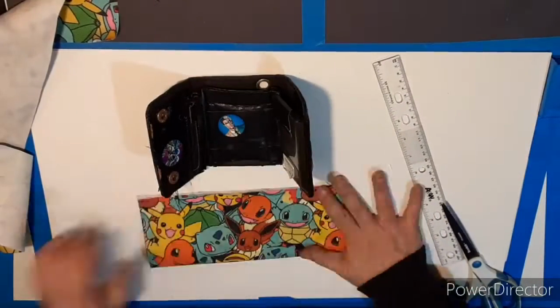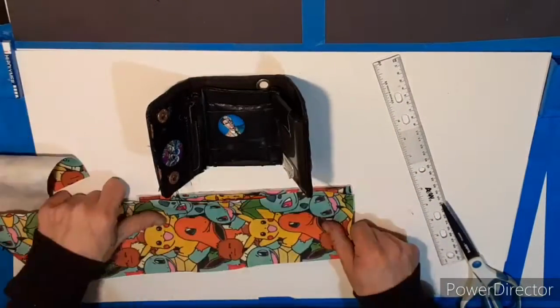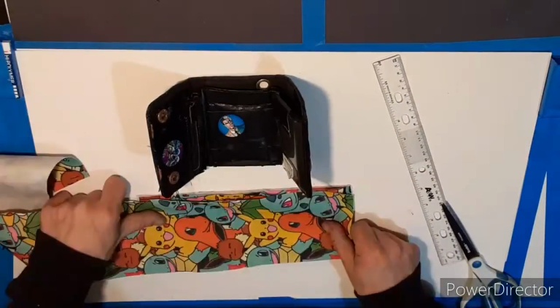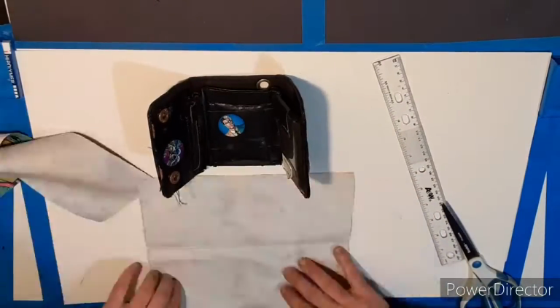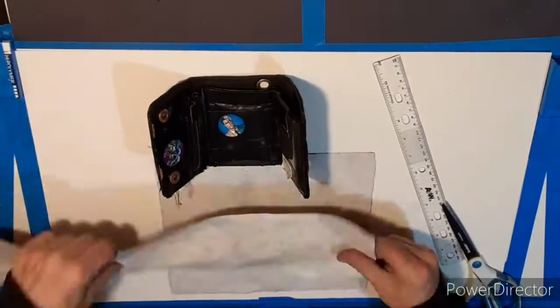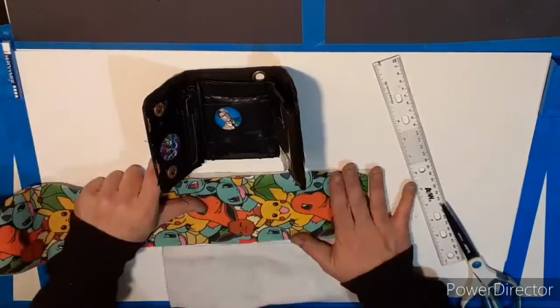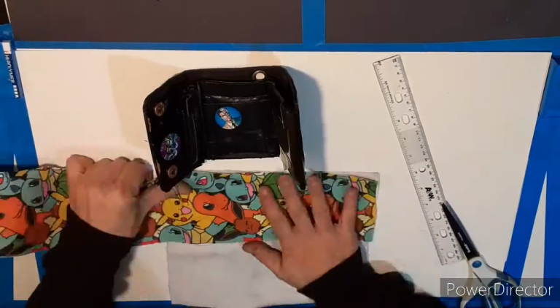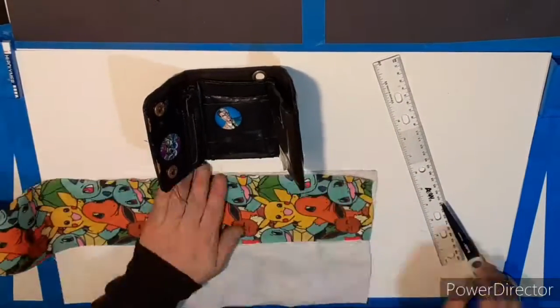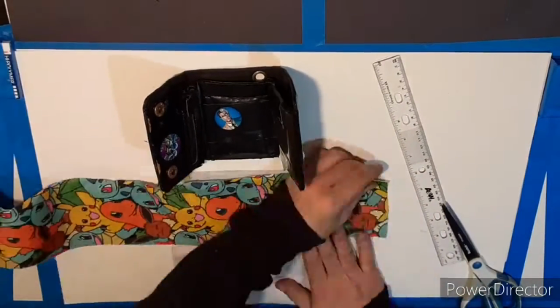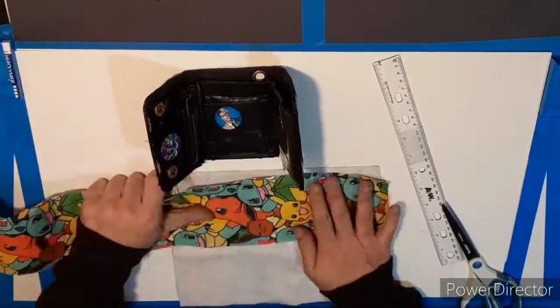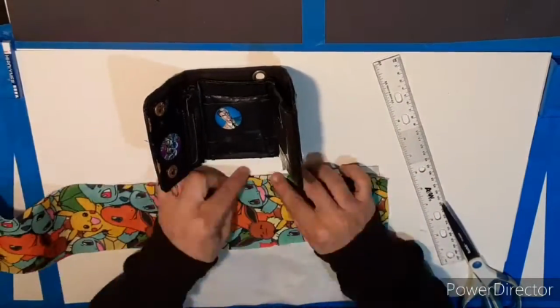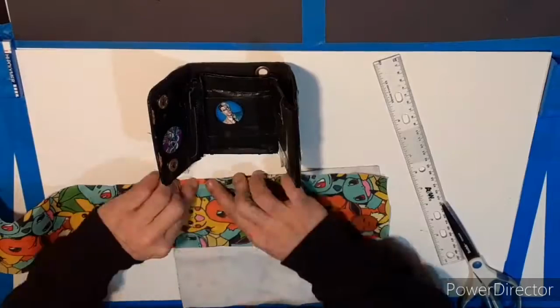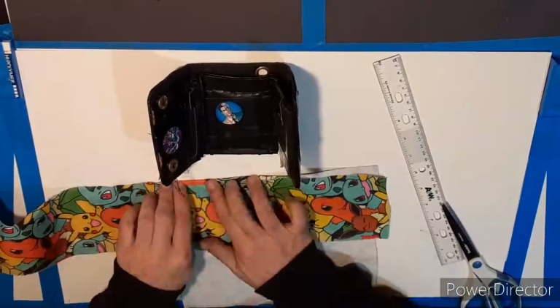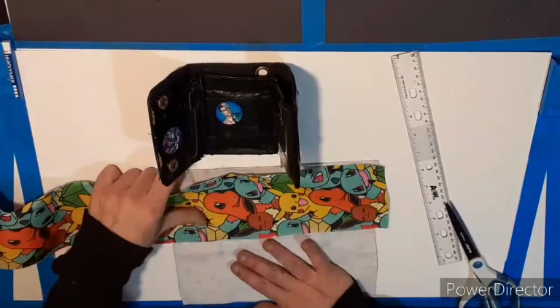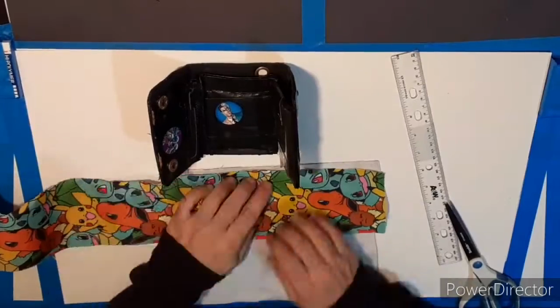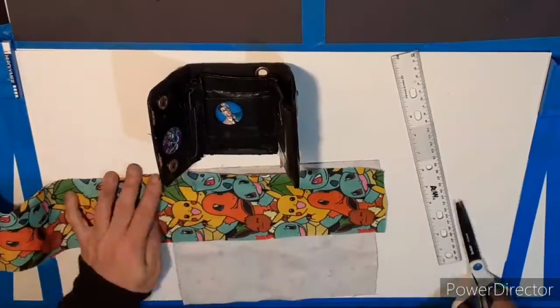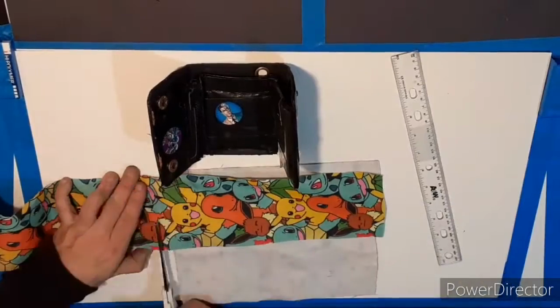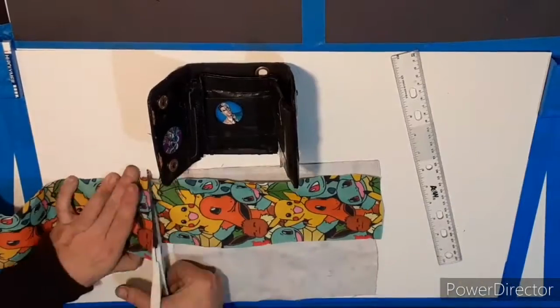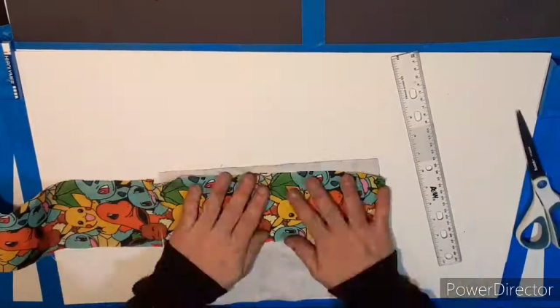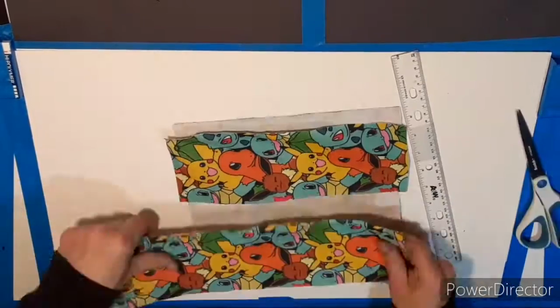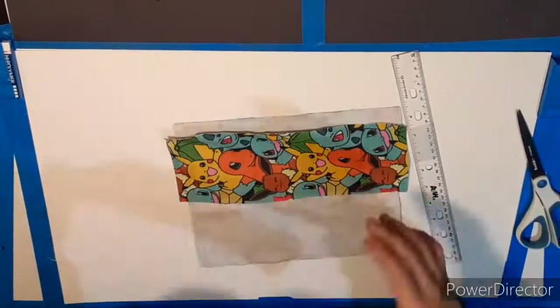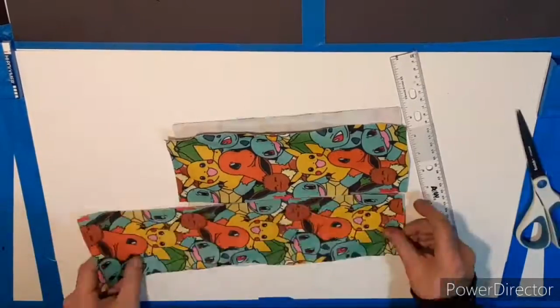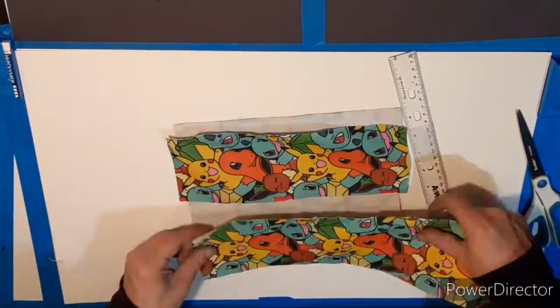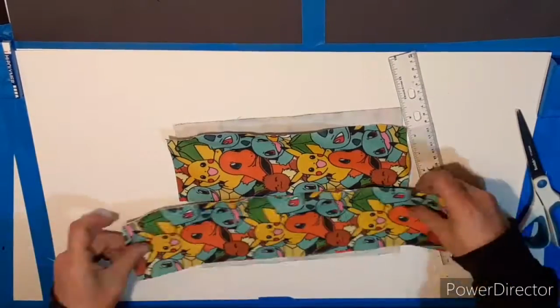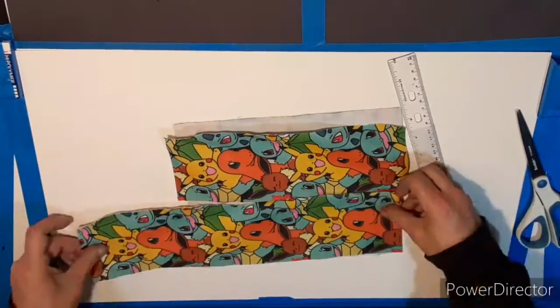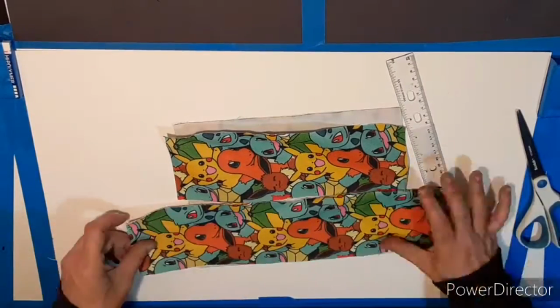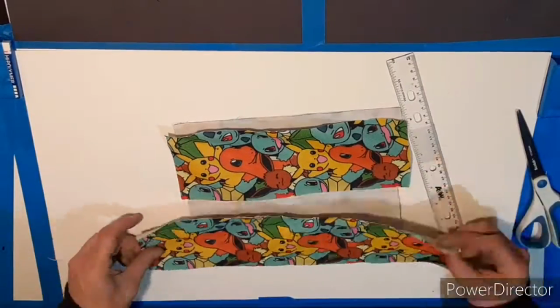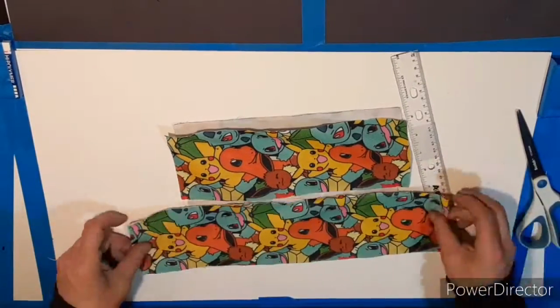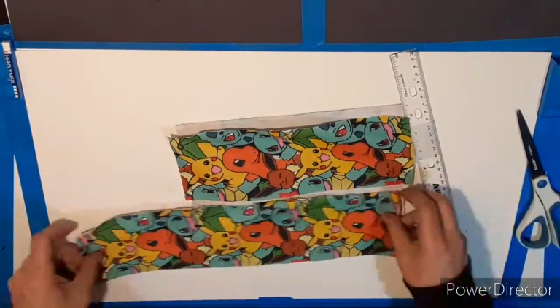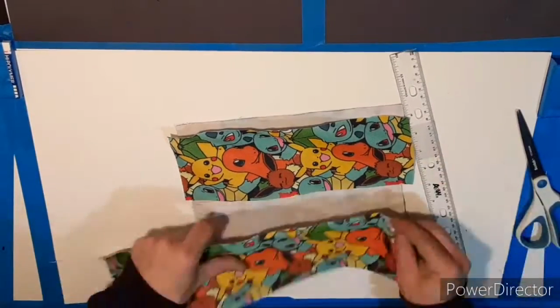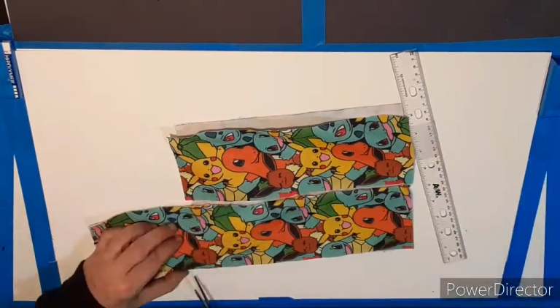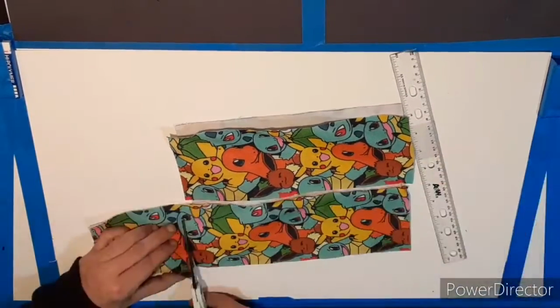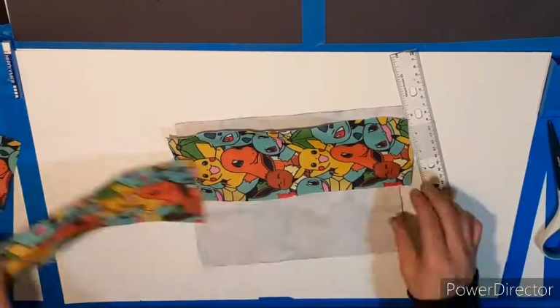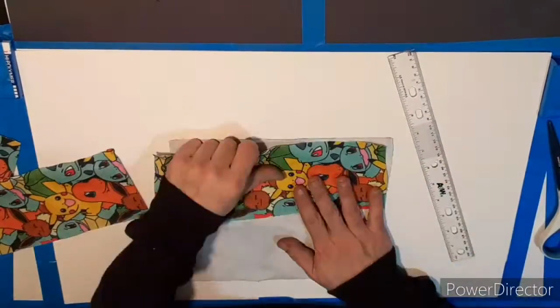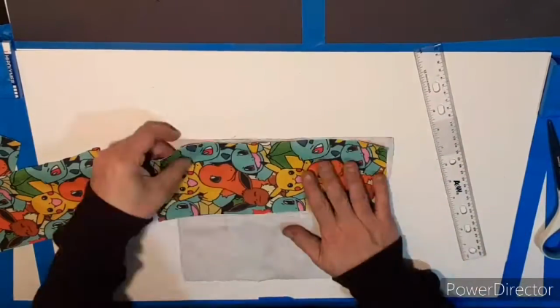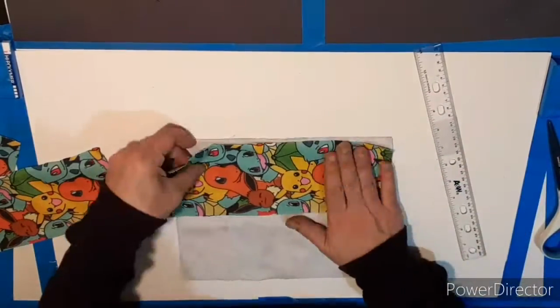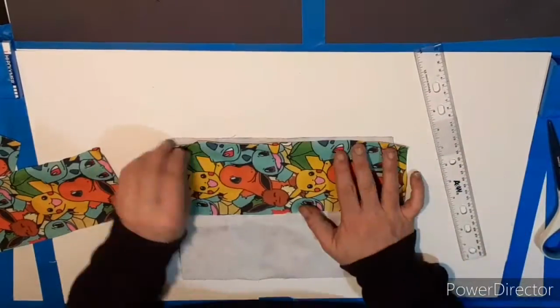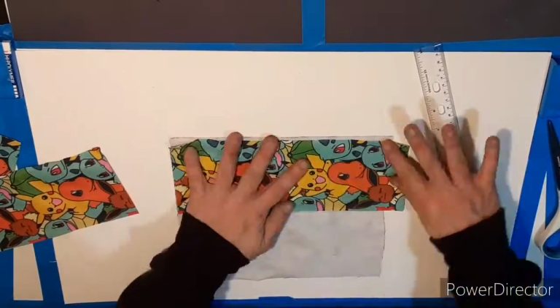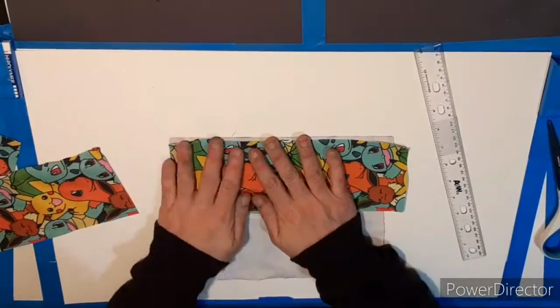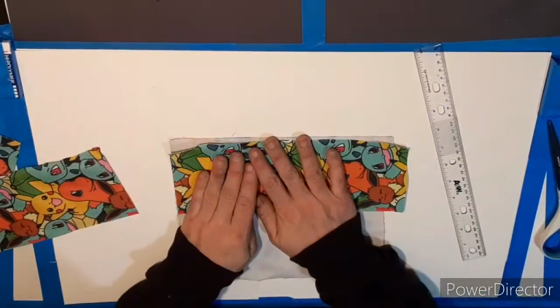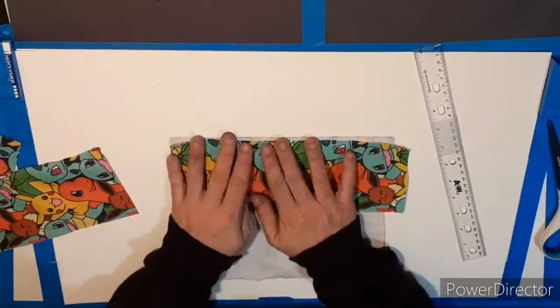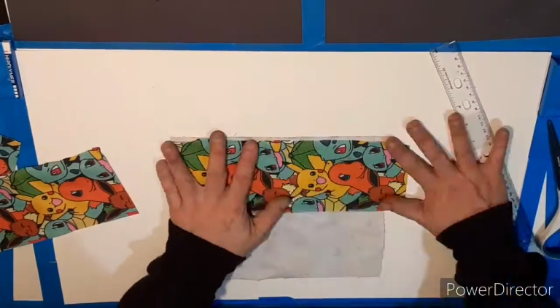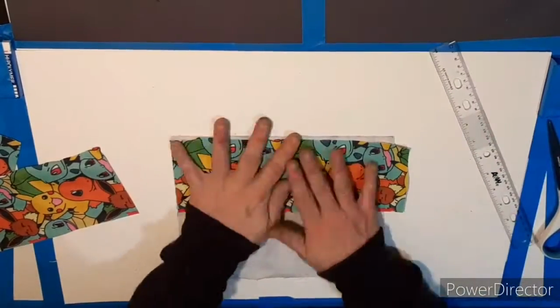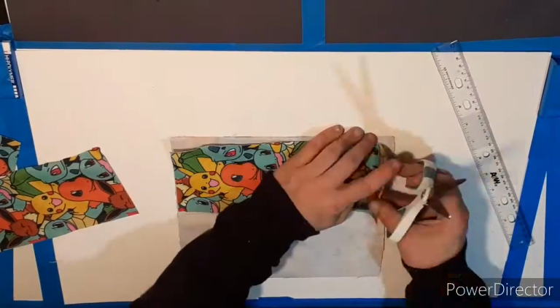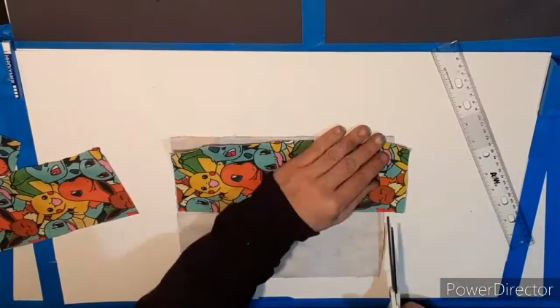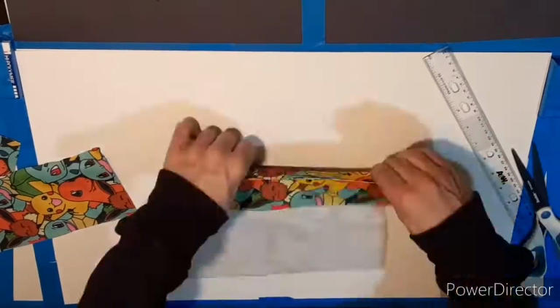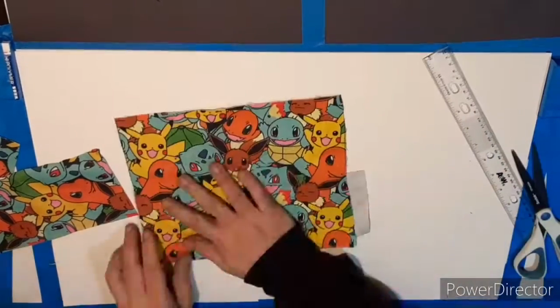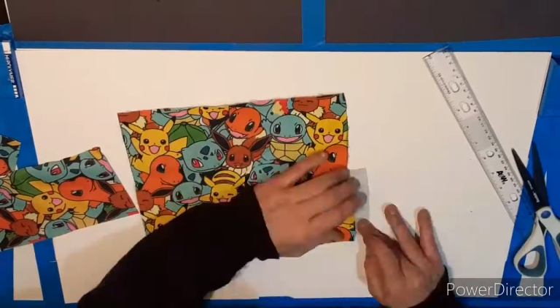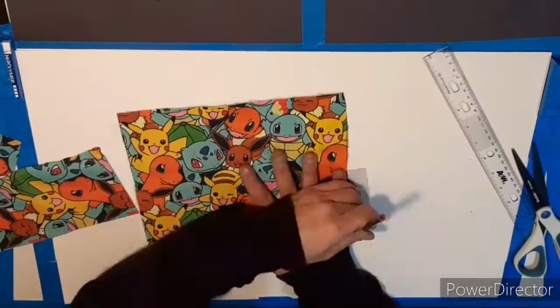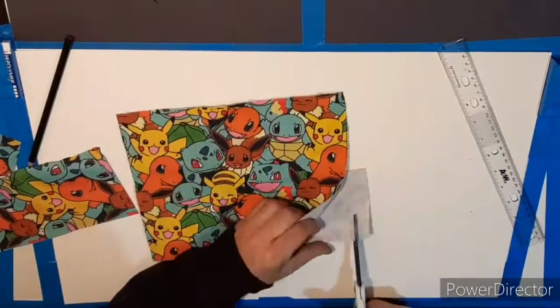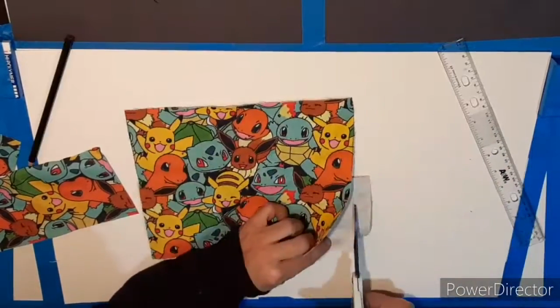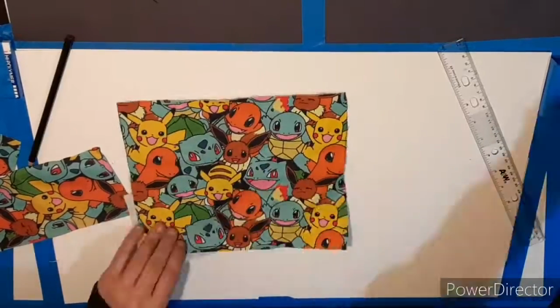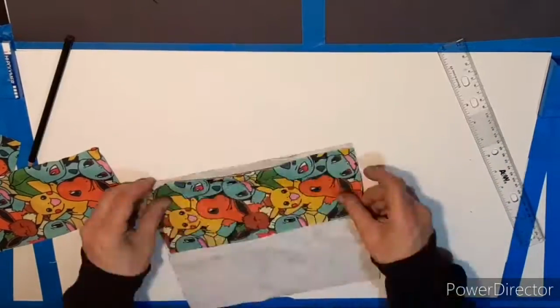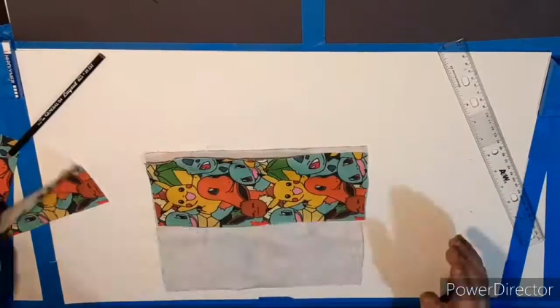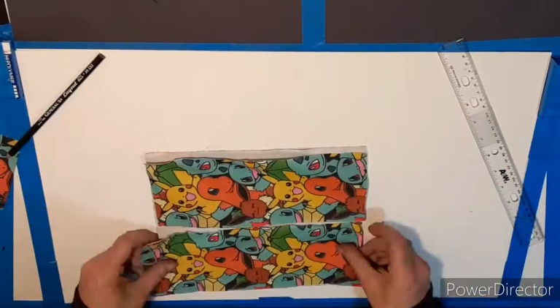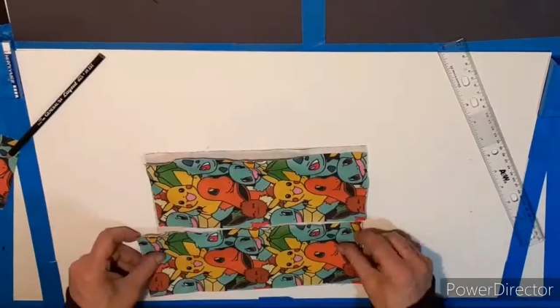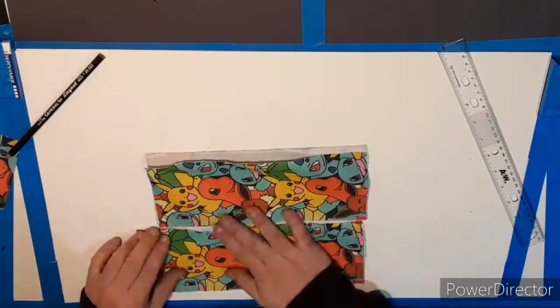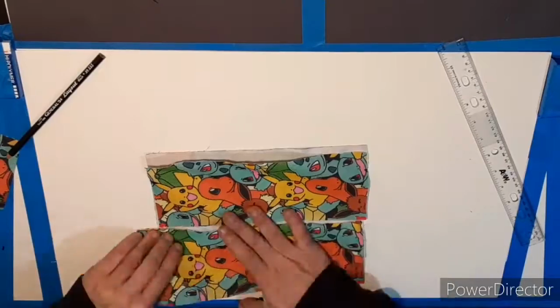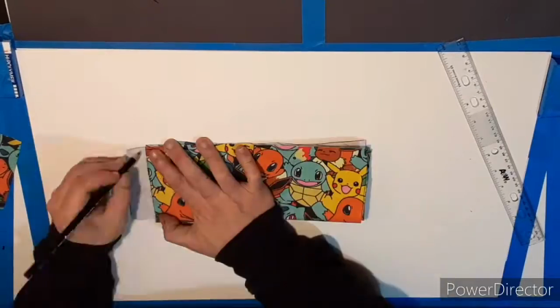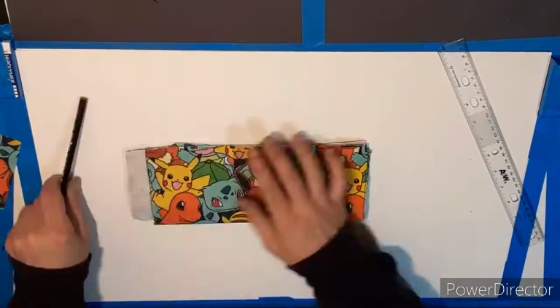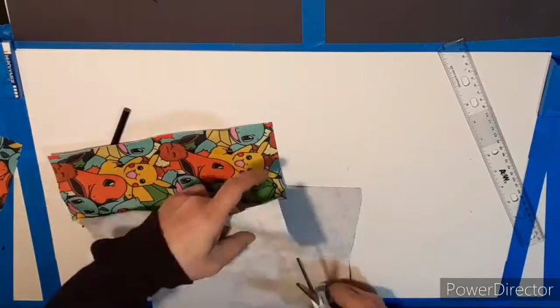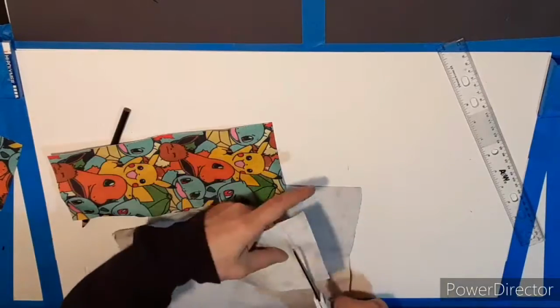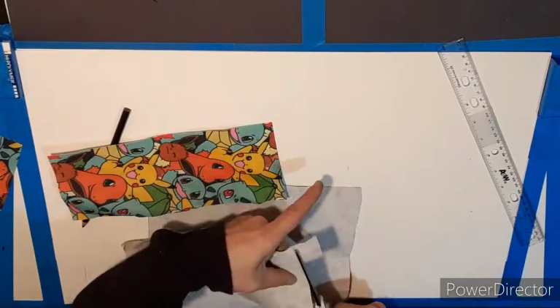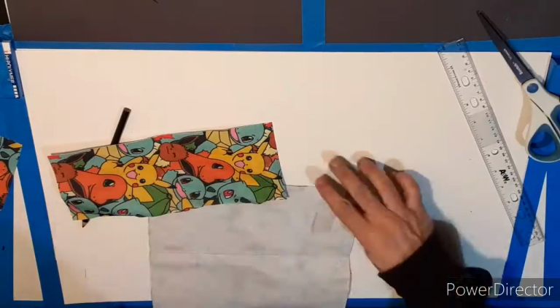I got this old backpack a while ago, I think at Goodwill — at the Goodwill bins. I think I paid 28 cents for it, some ridiculously cheap amount.